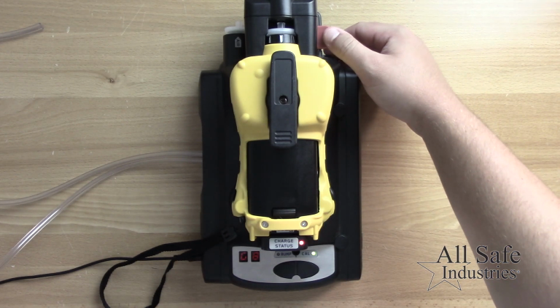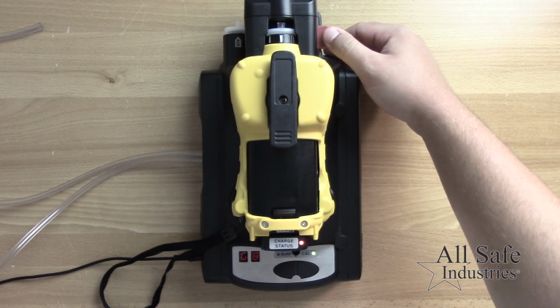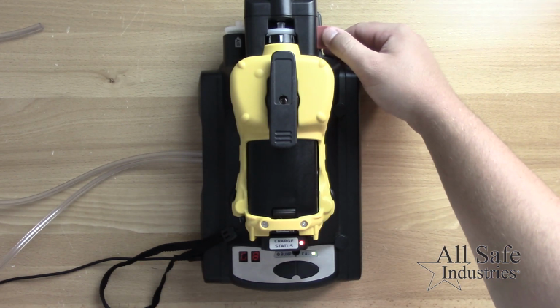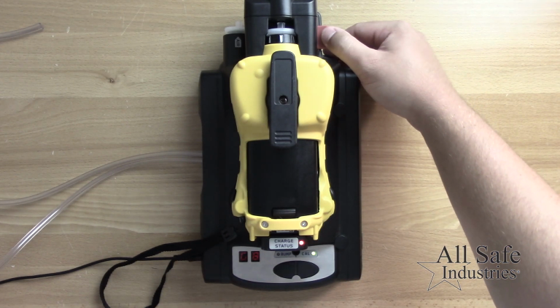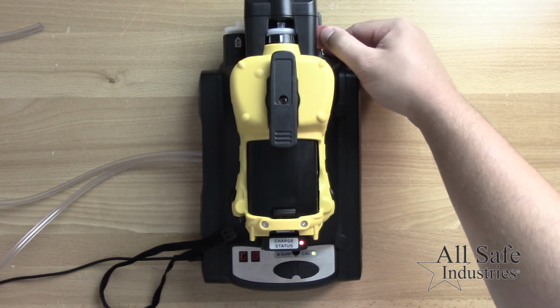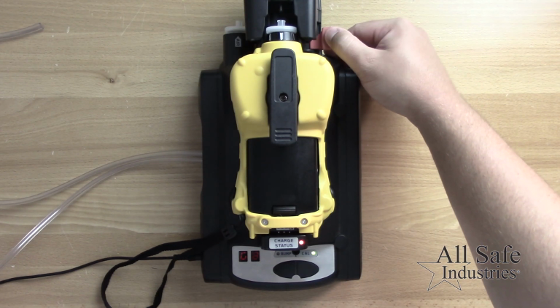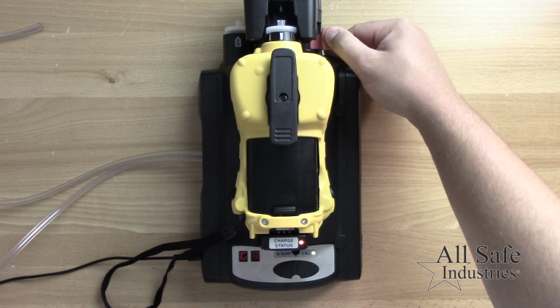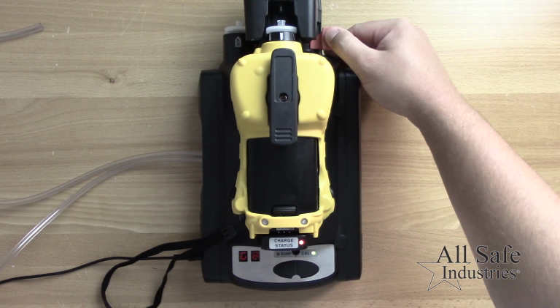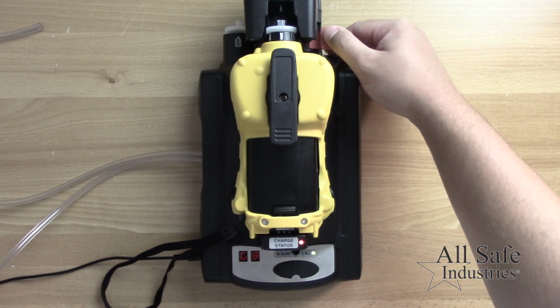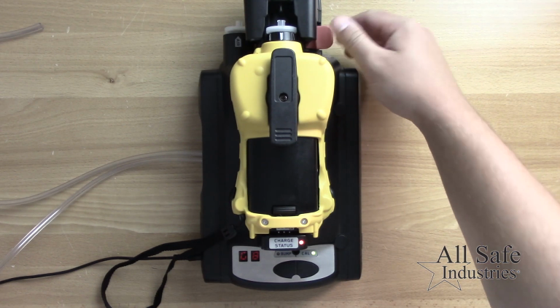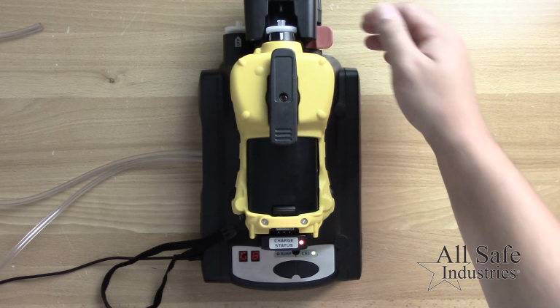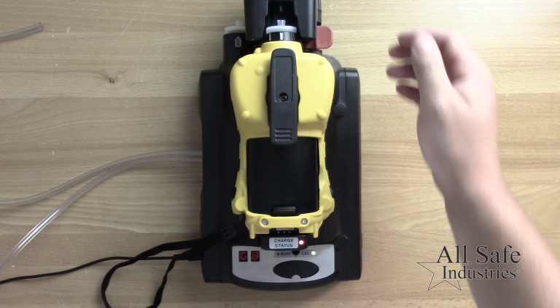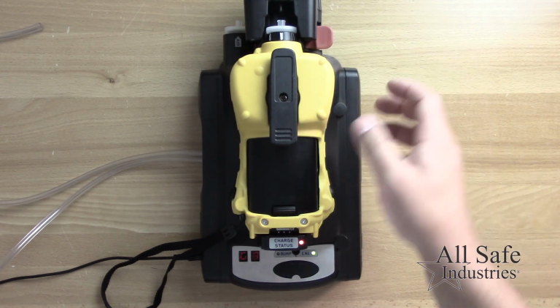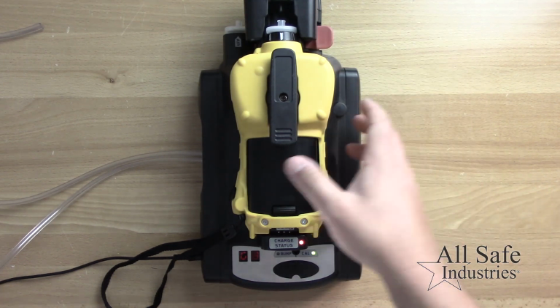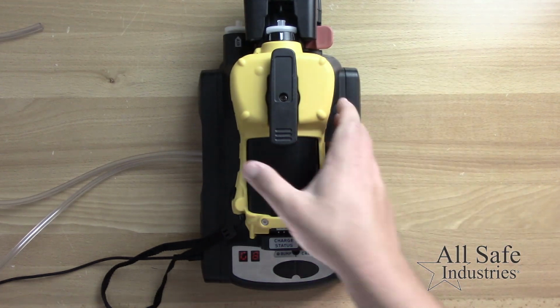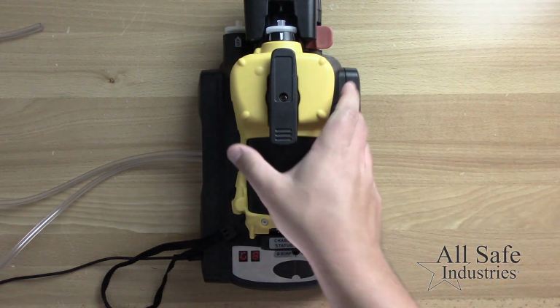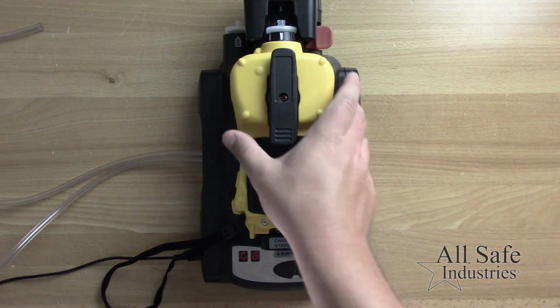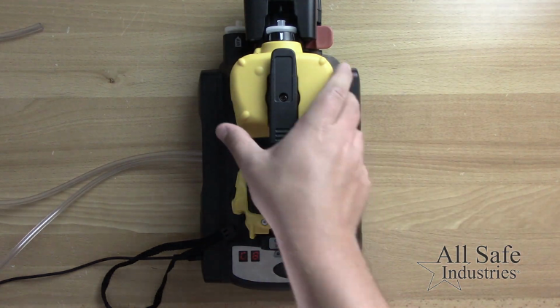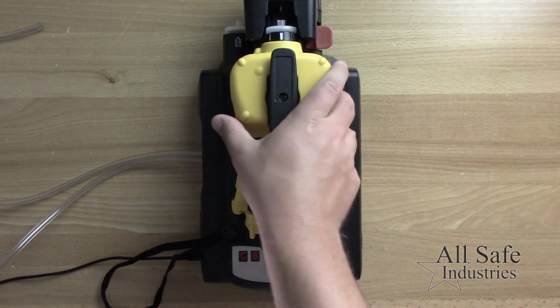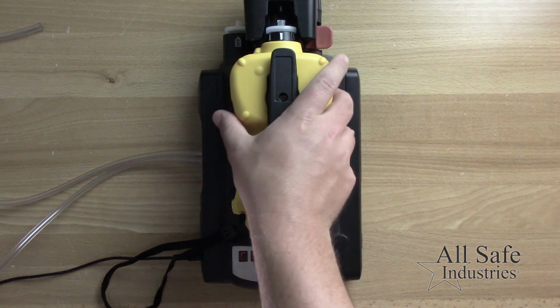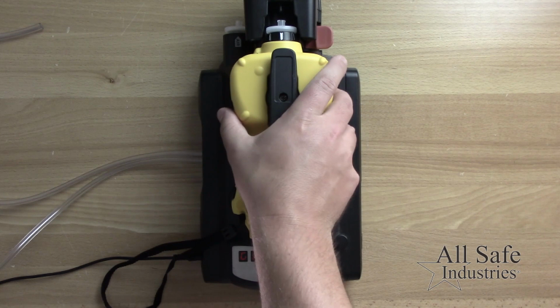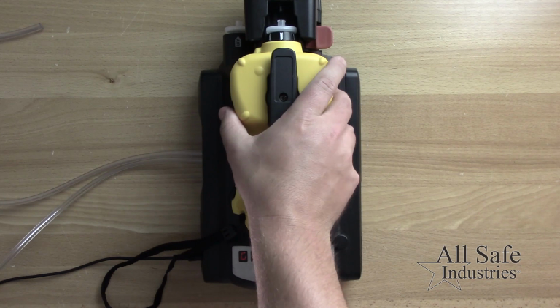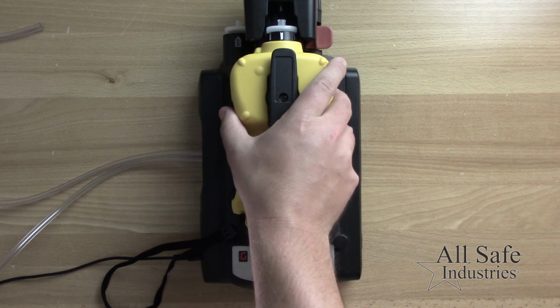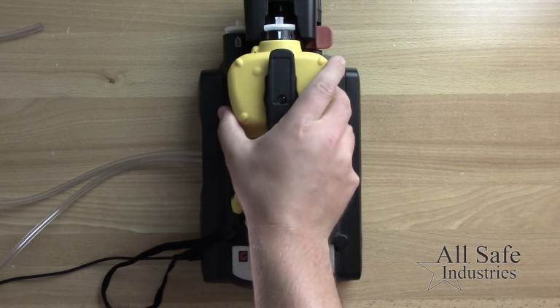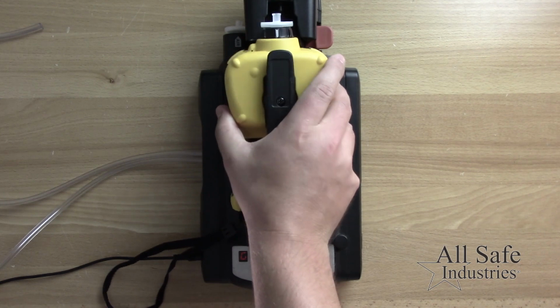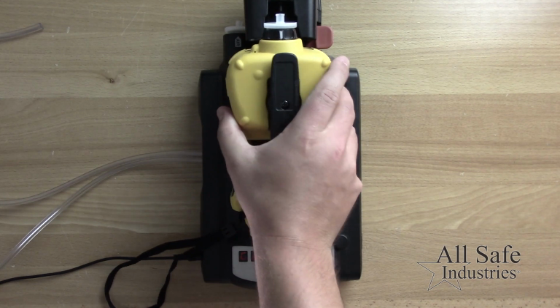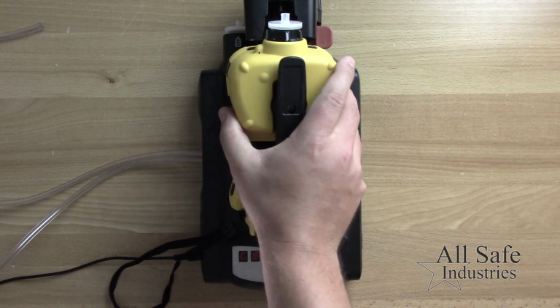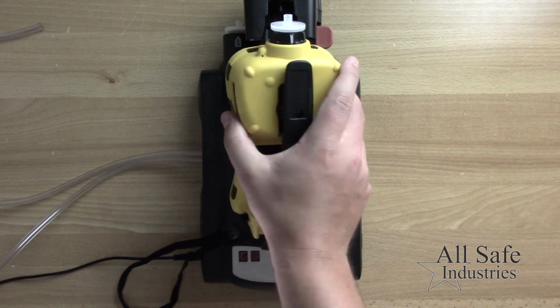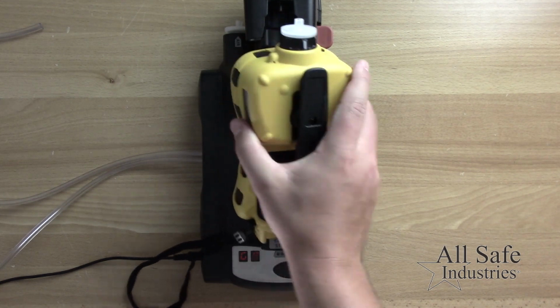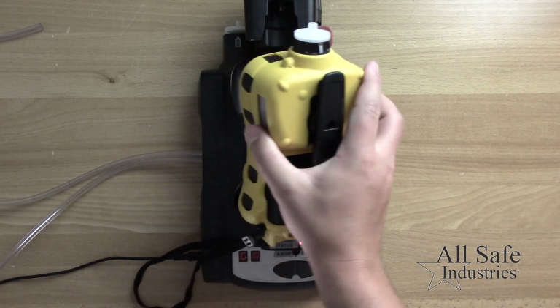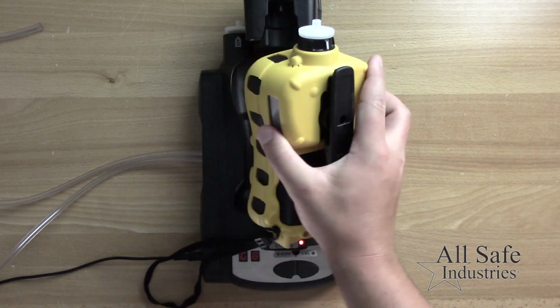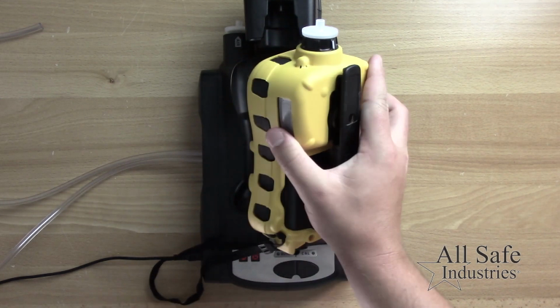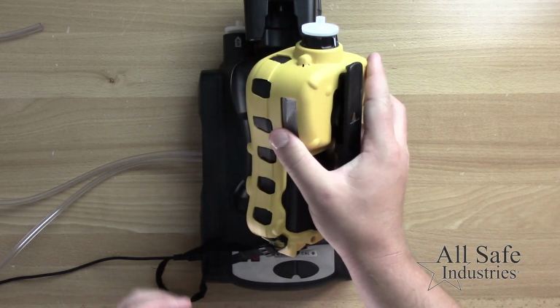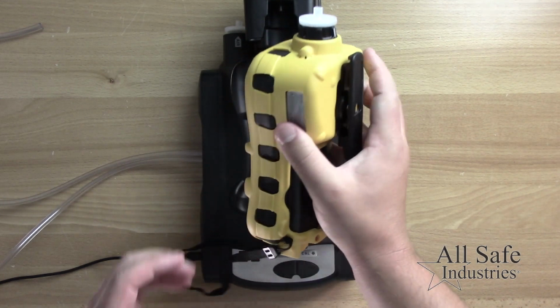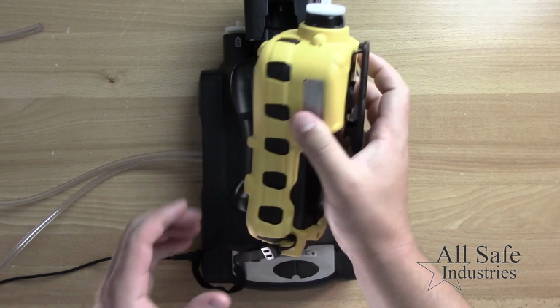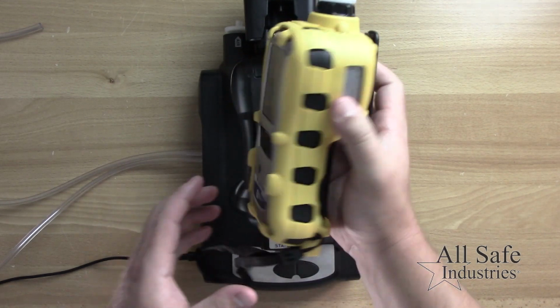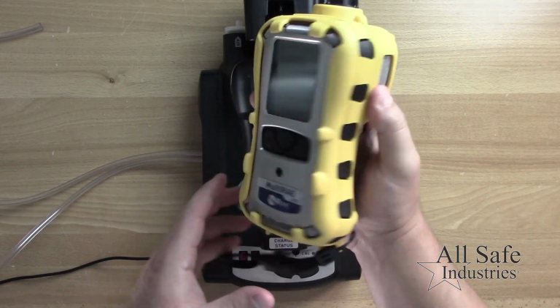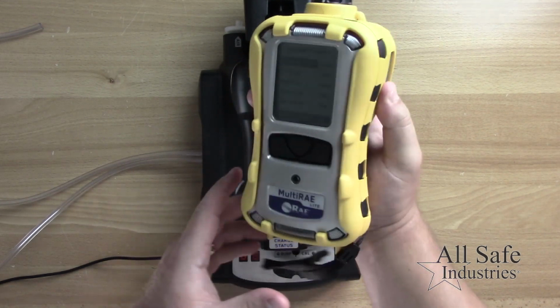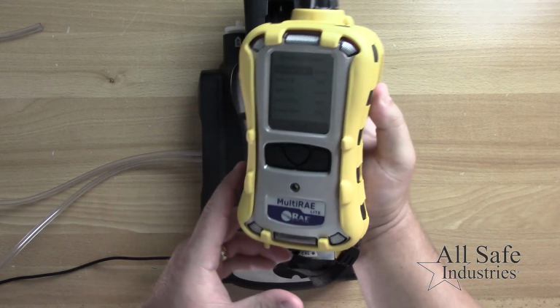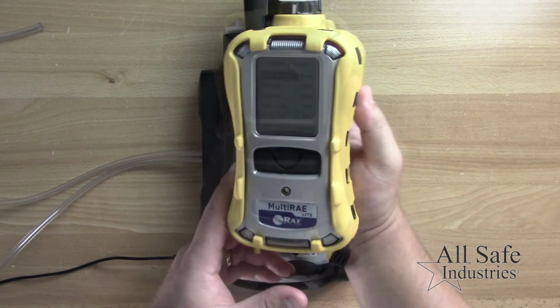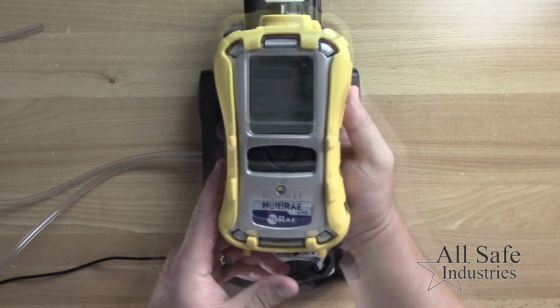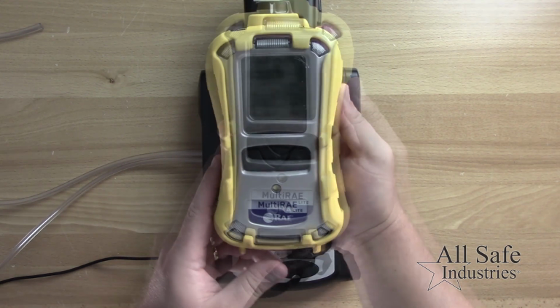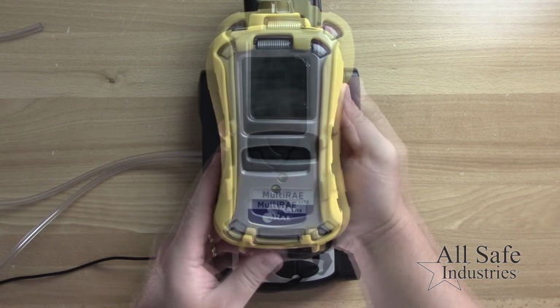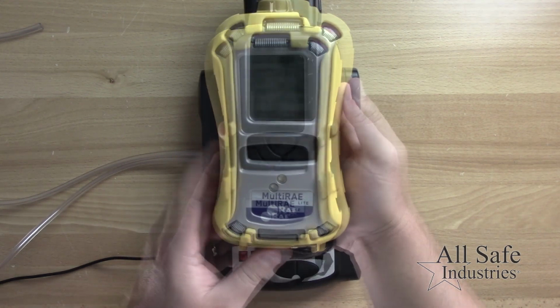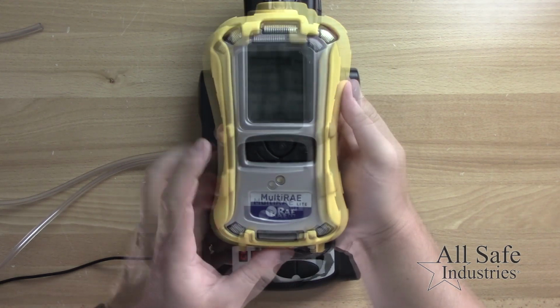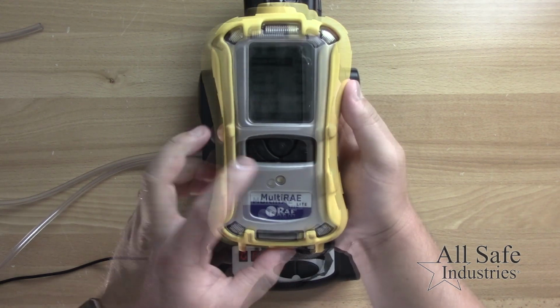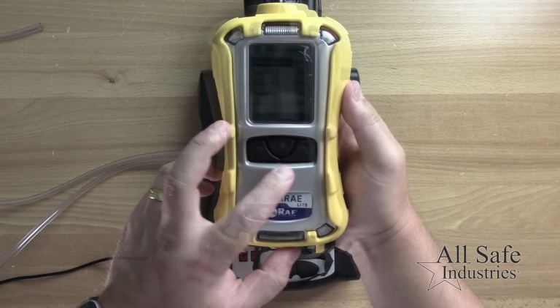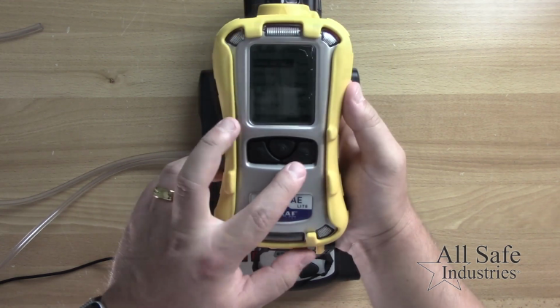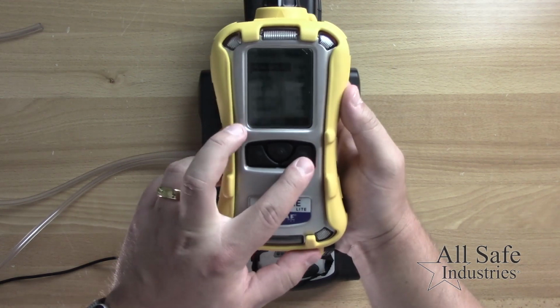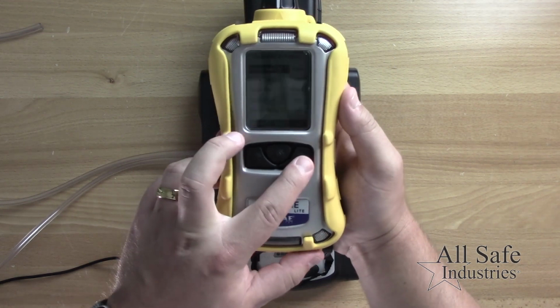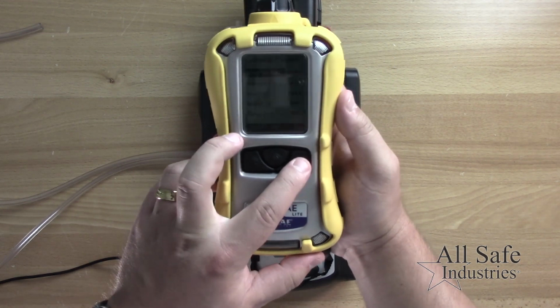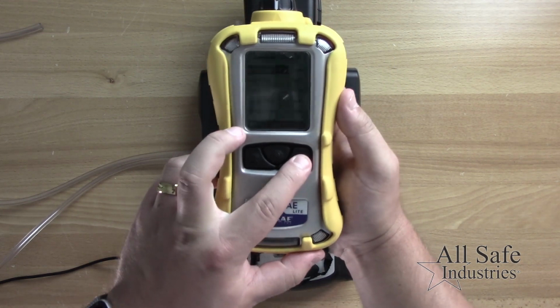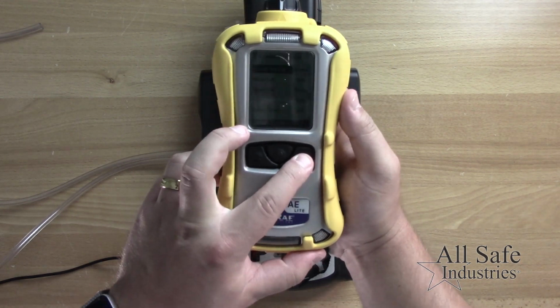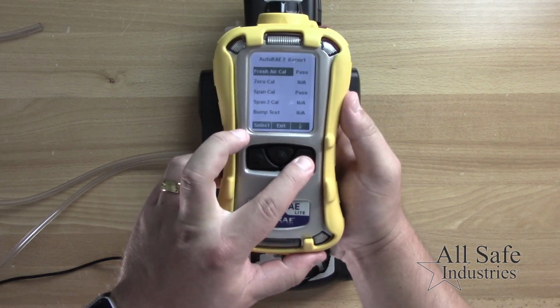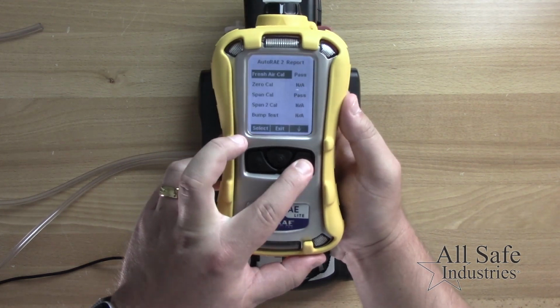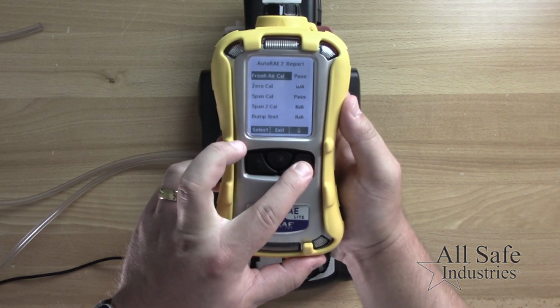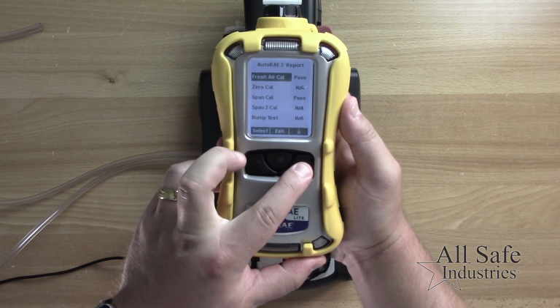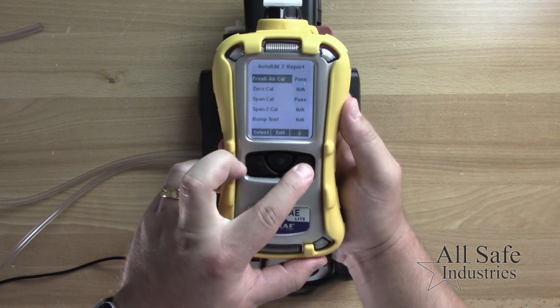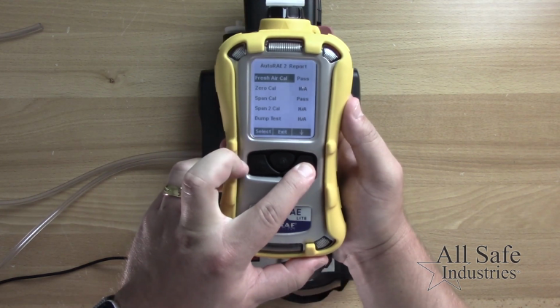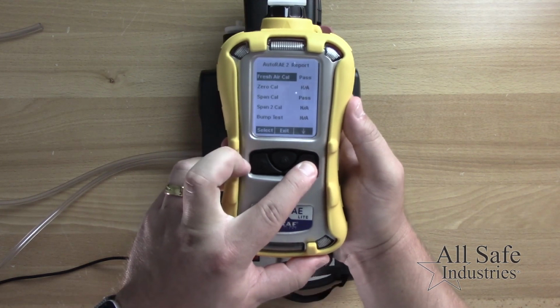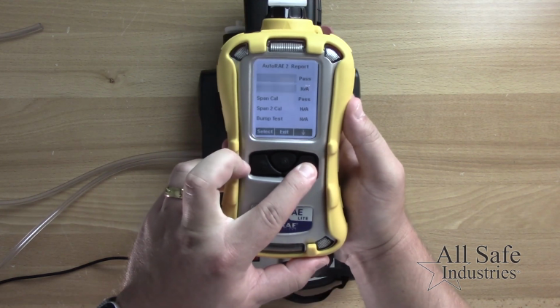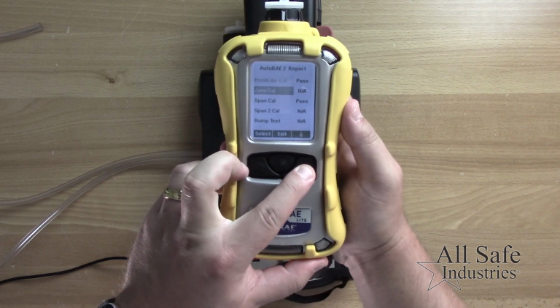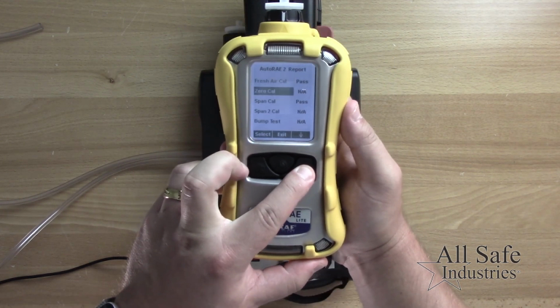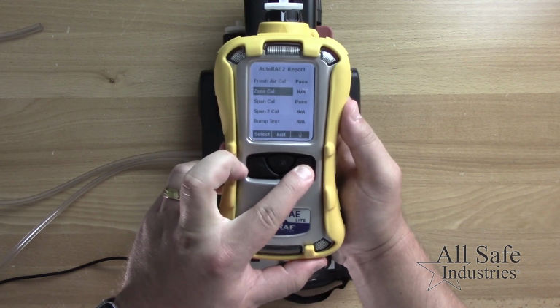Press the red trigger to release the meter from the cradle, remove the meter, and read the display for the test results.